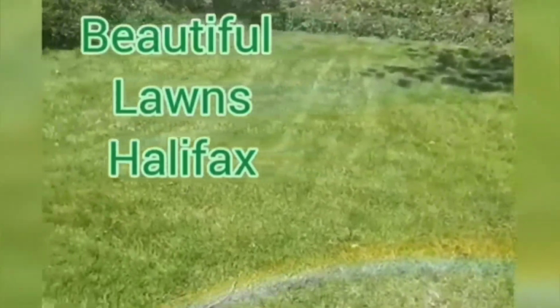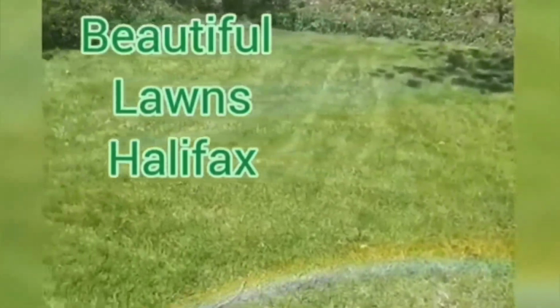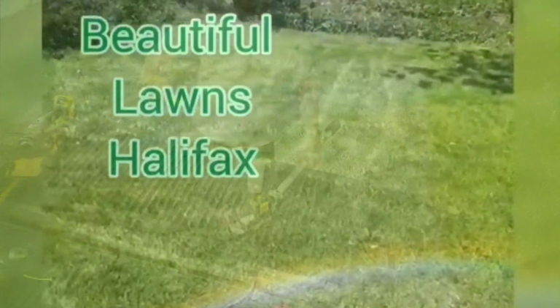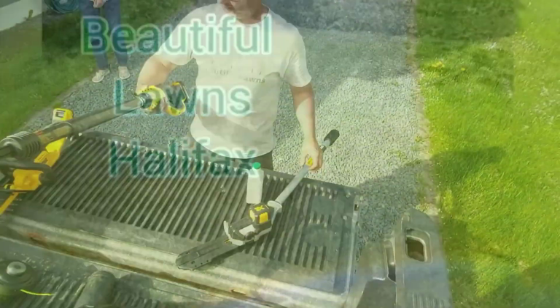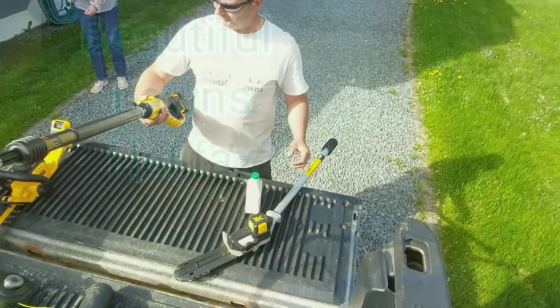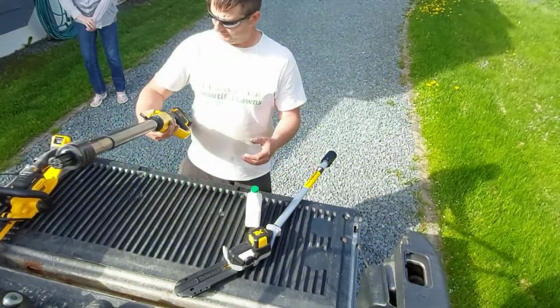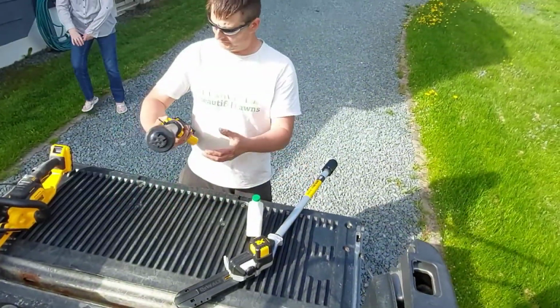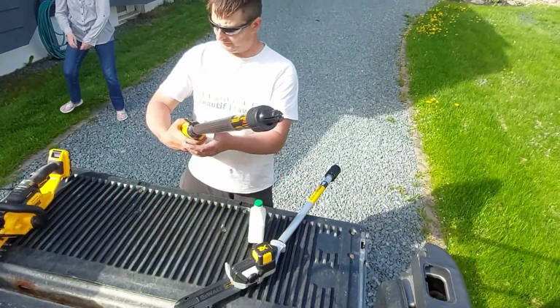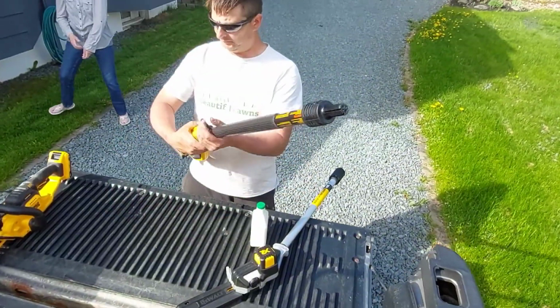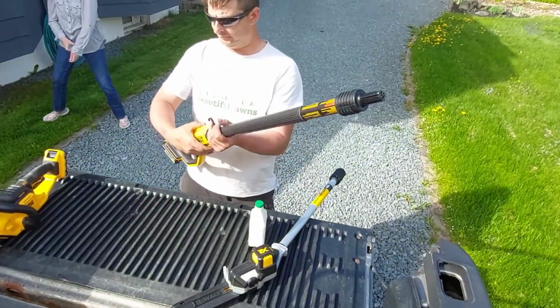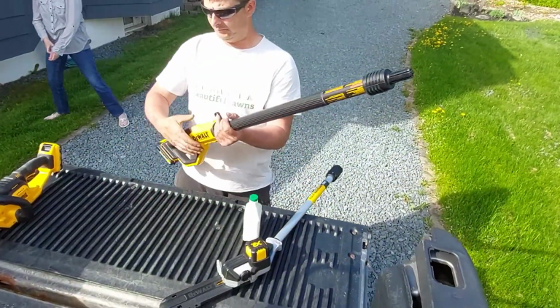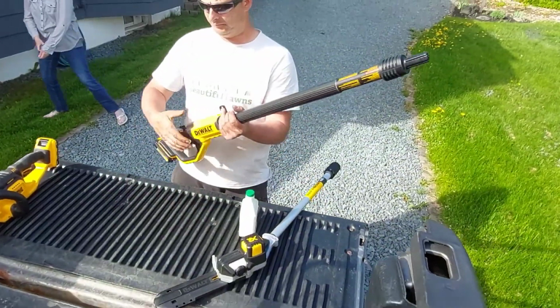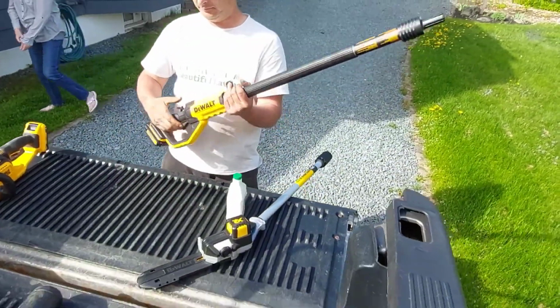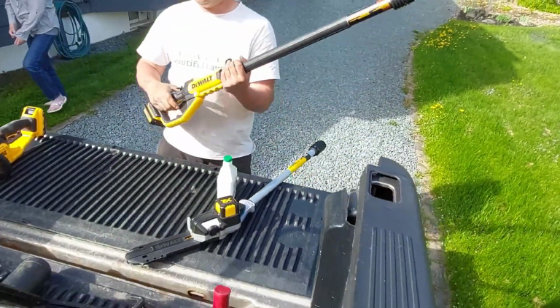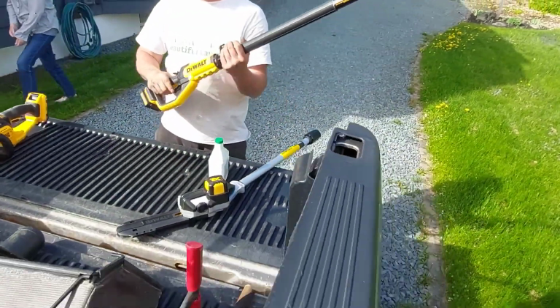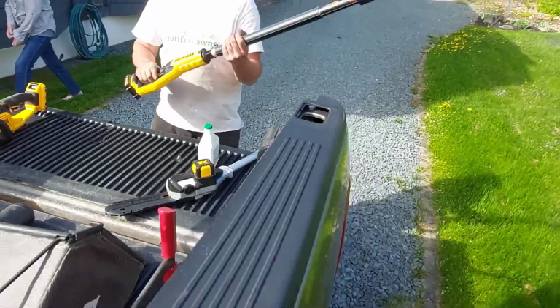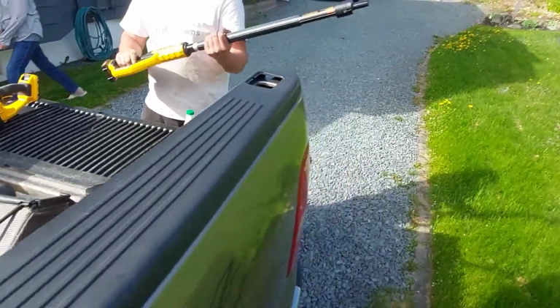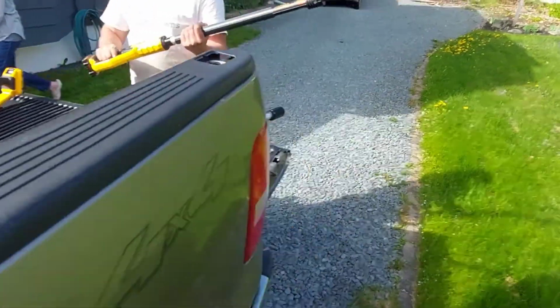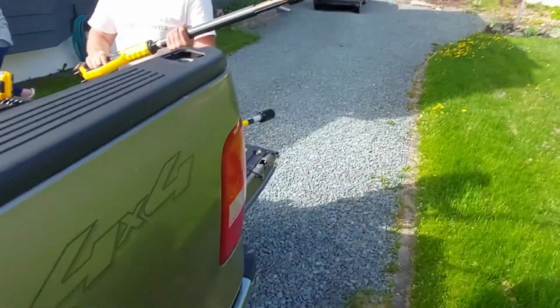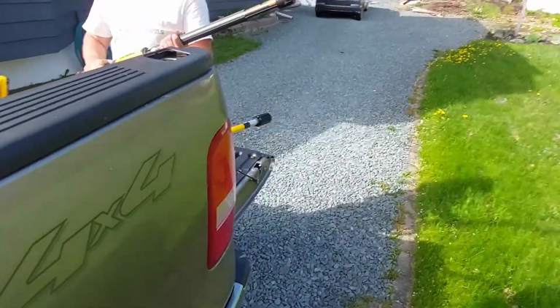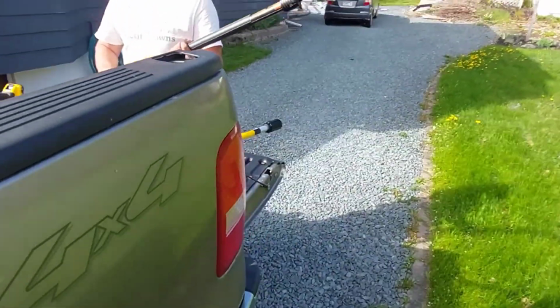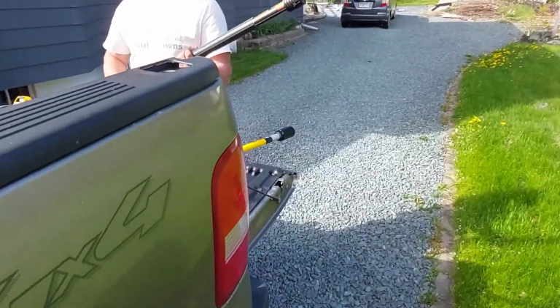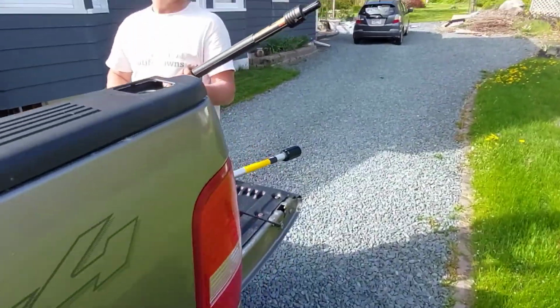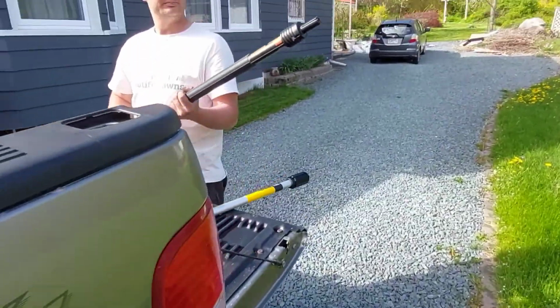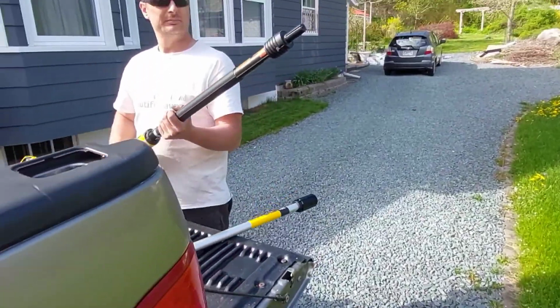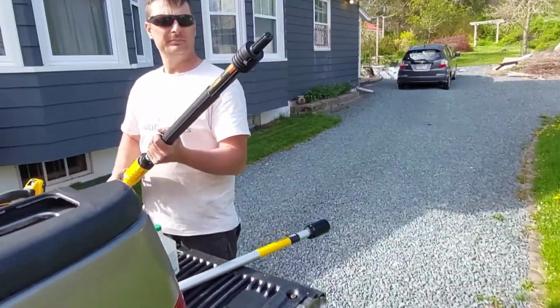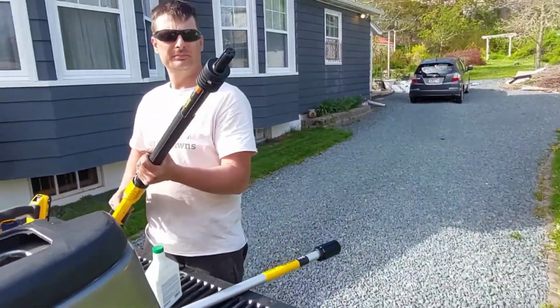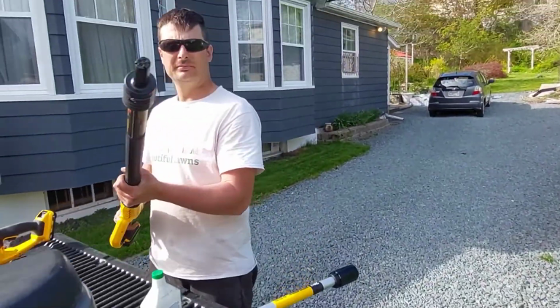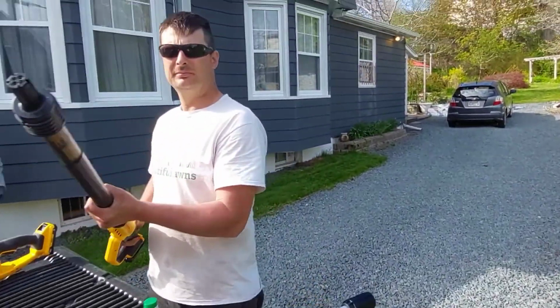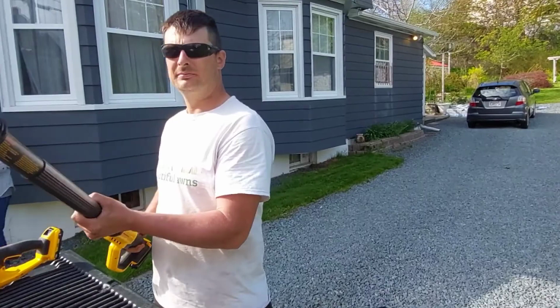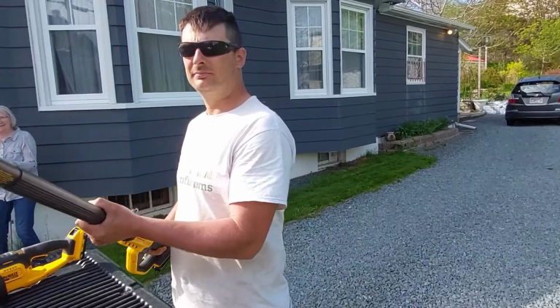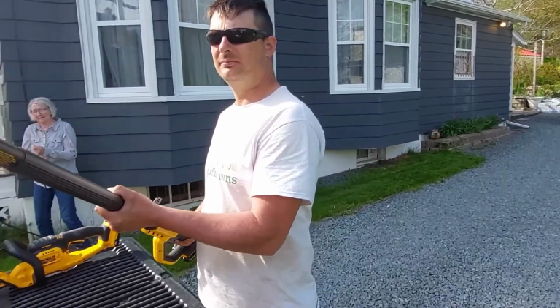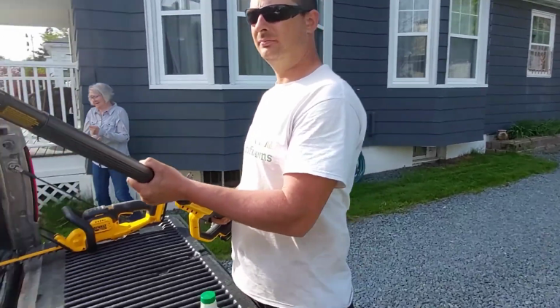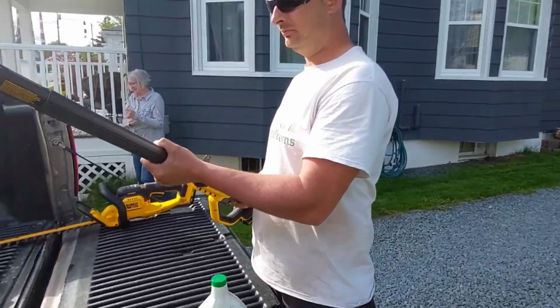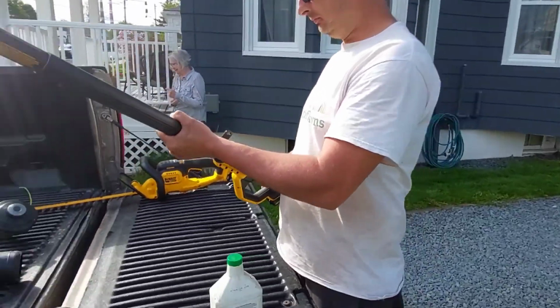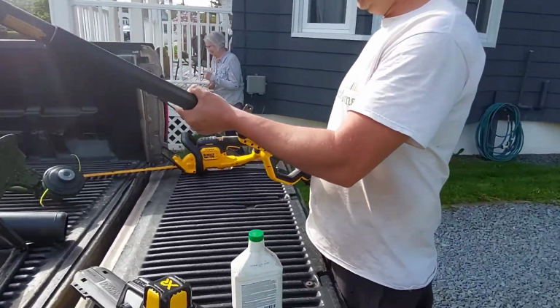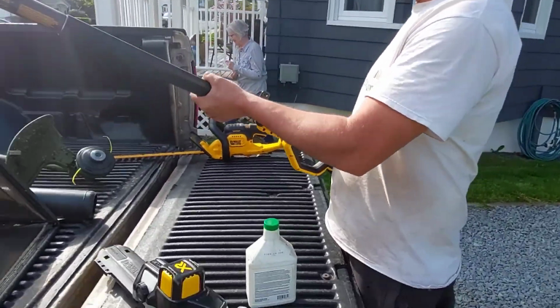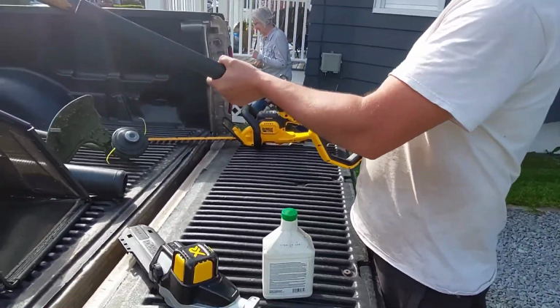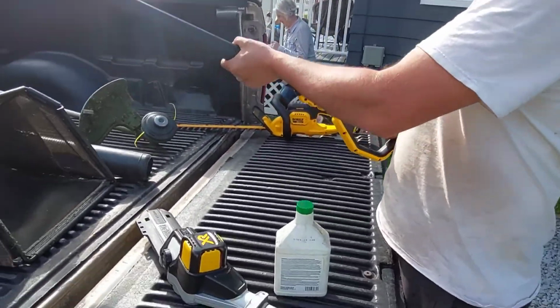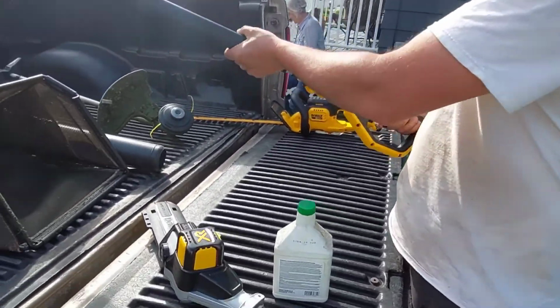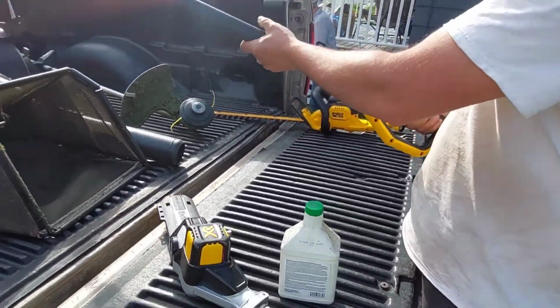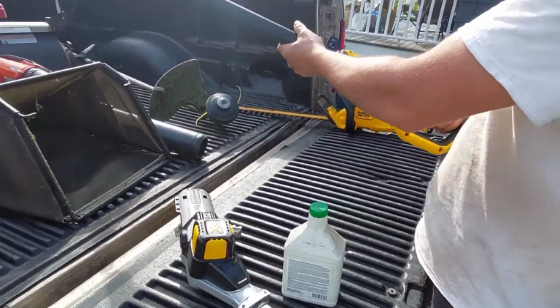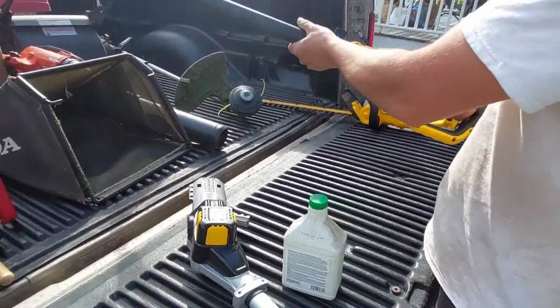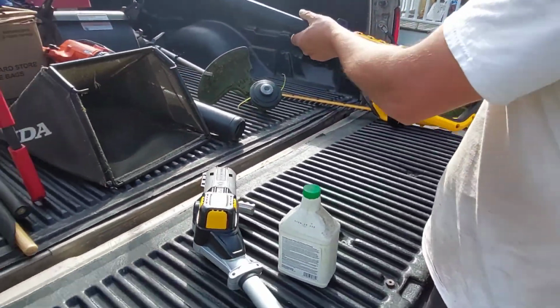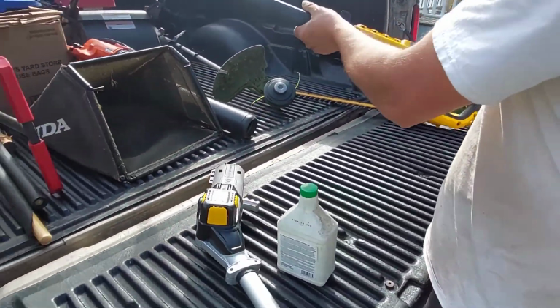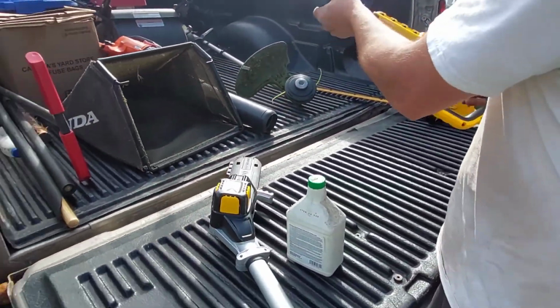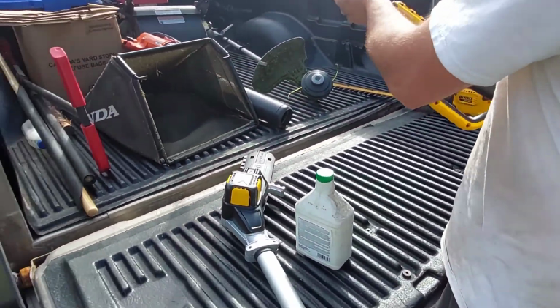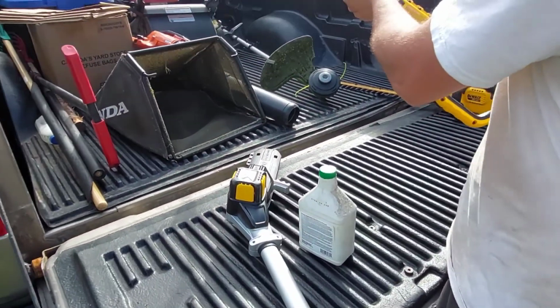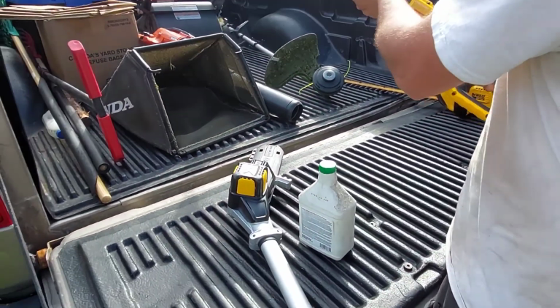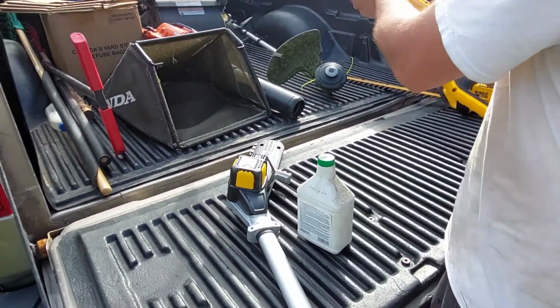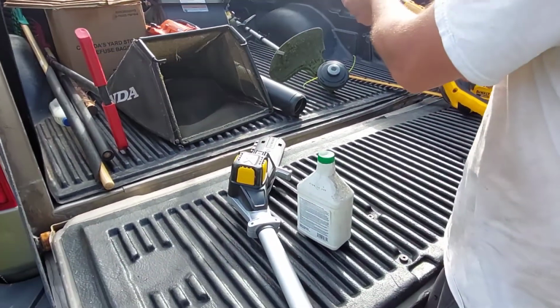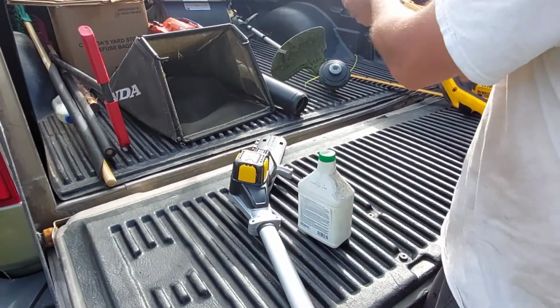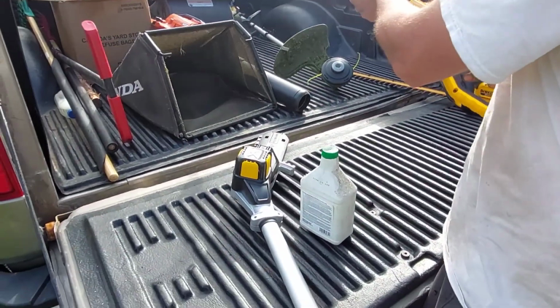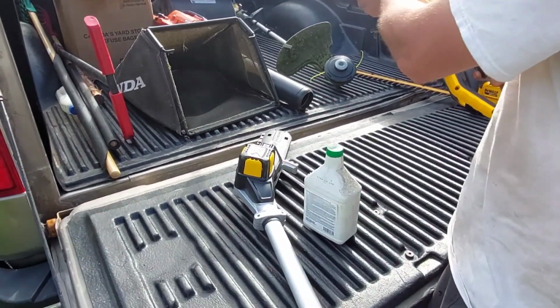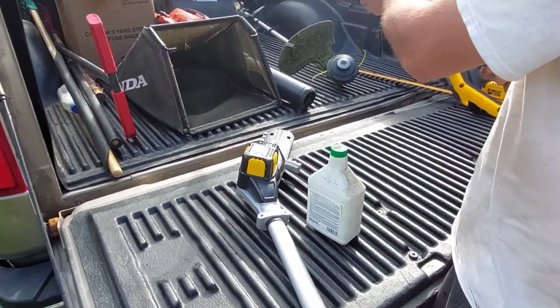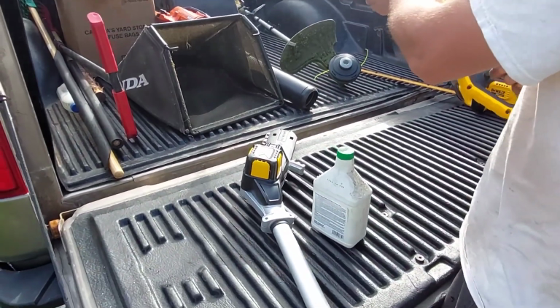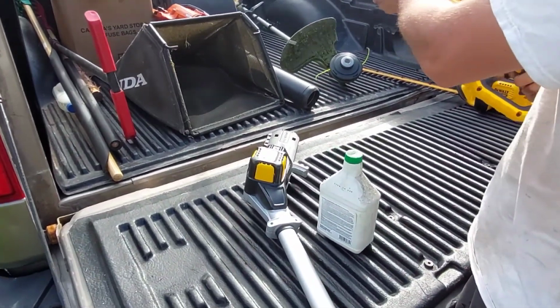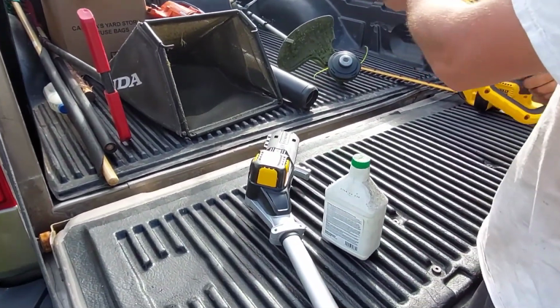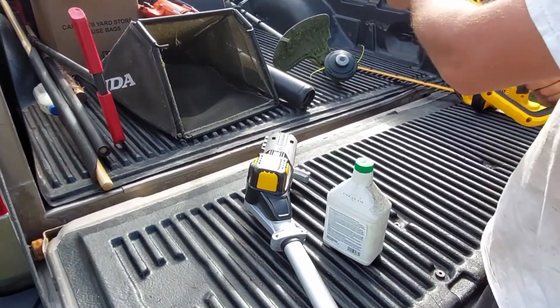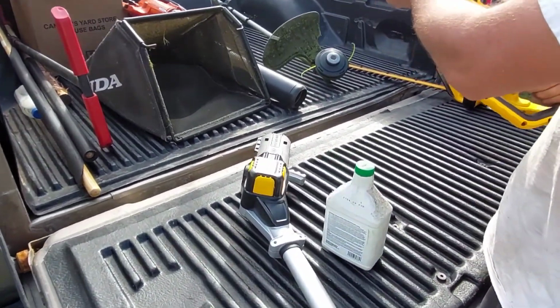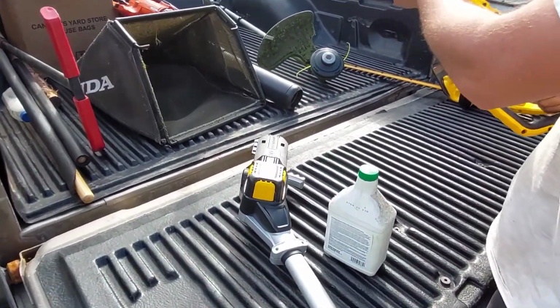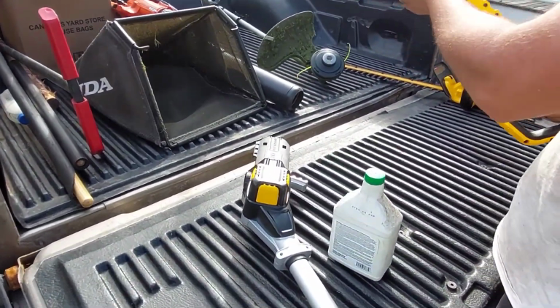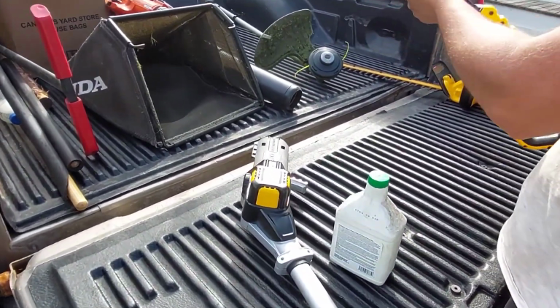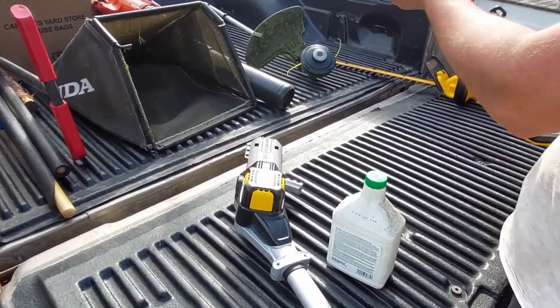I'm Alex Archibald with Beautiful Lawns and today we're doing an unboxing and review on this DeWalt Hedge Trimmer Pole Saw Combo.